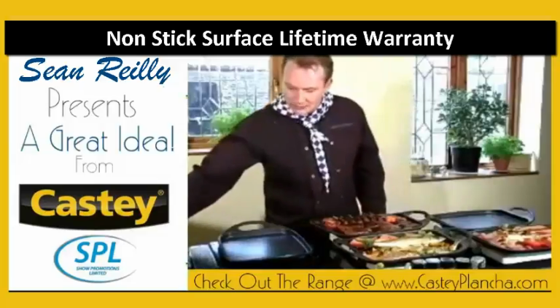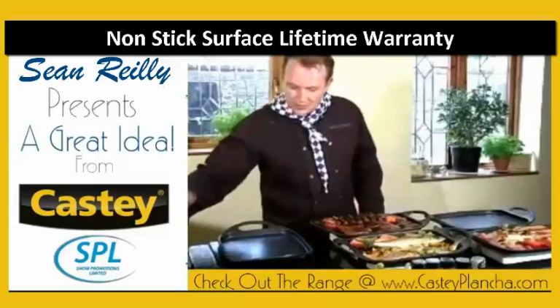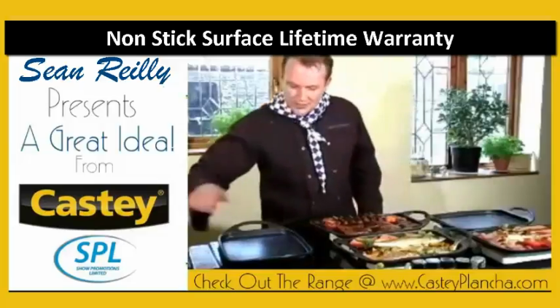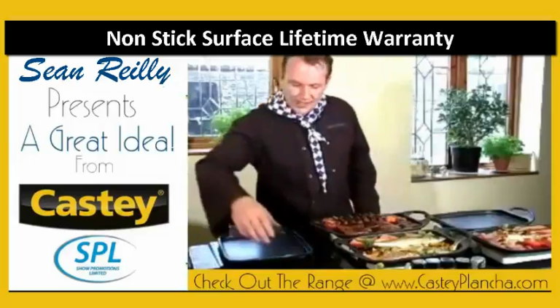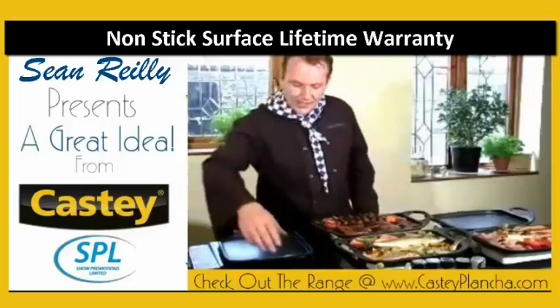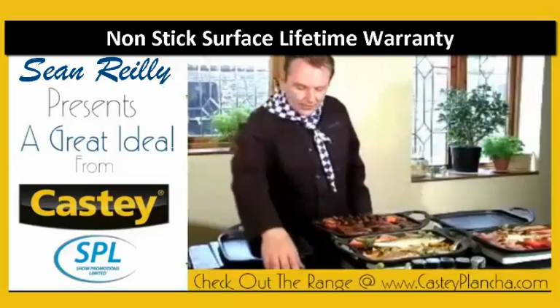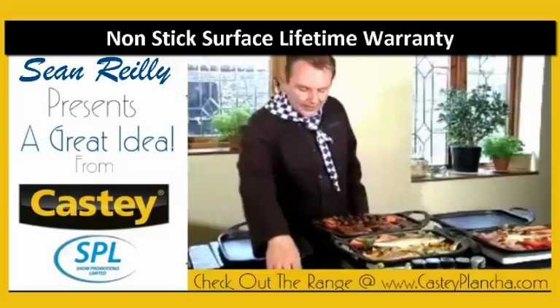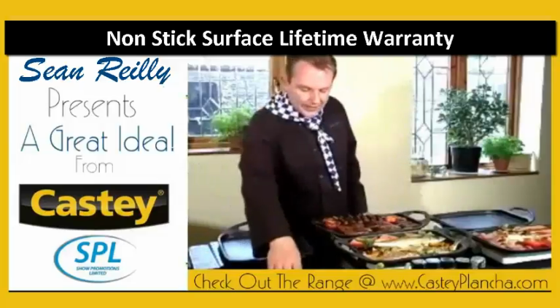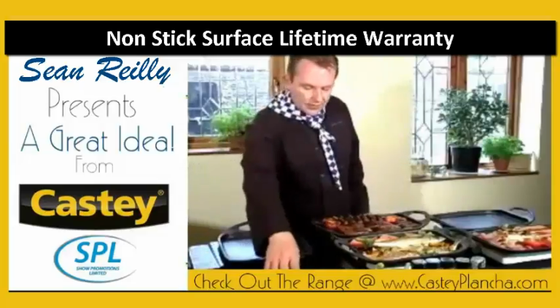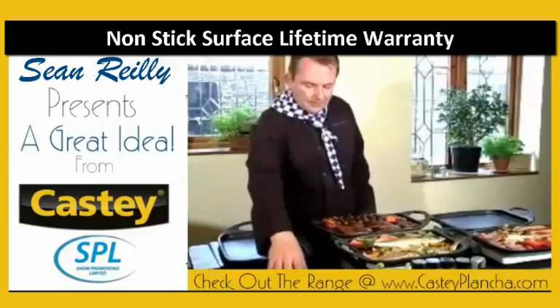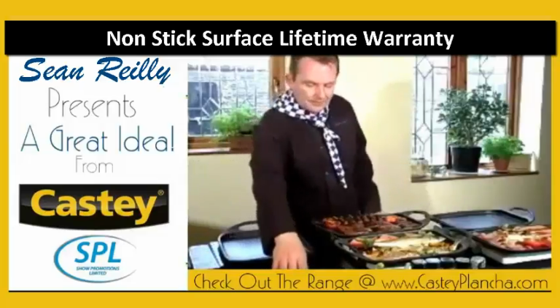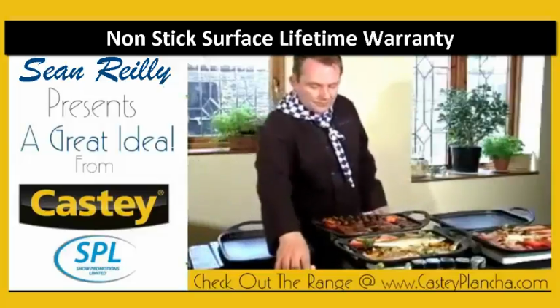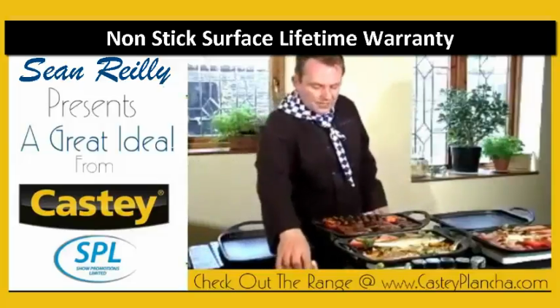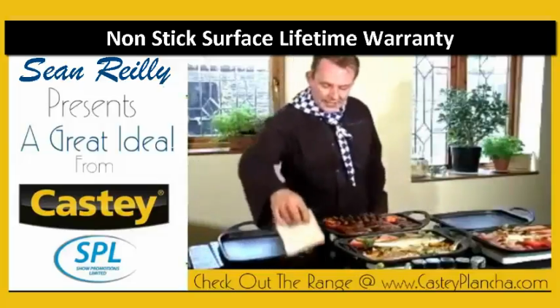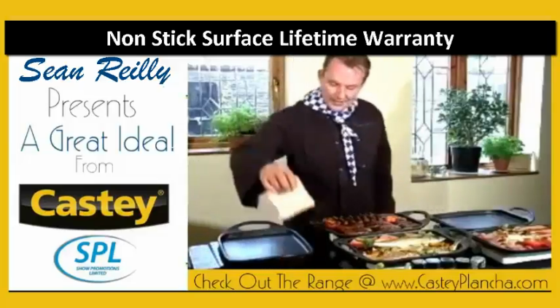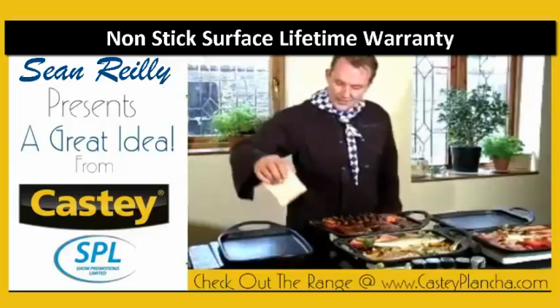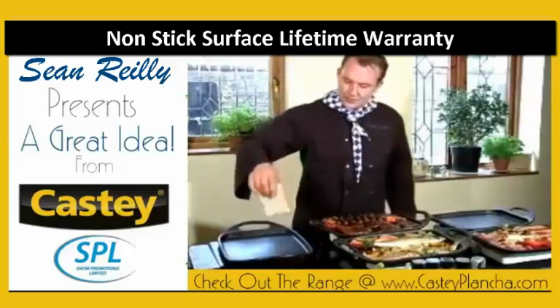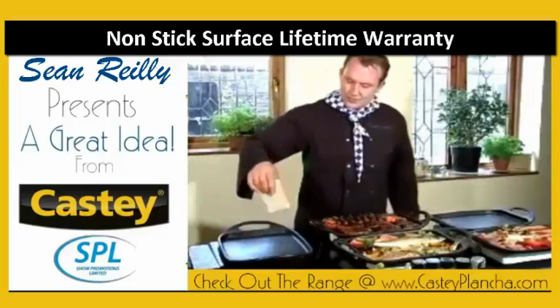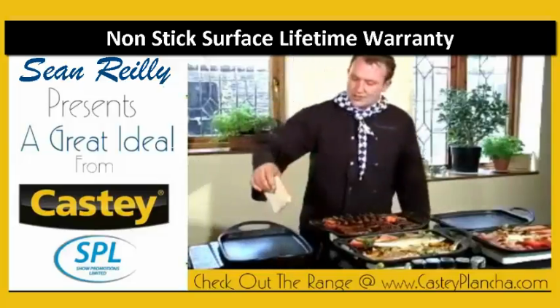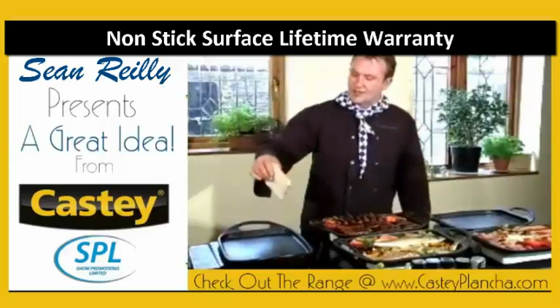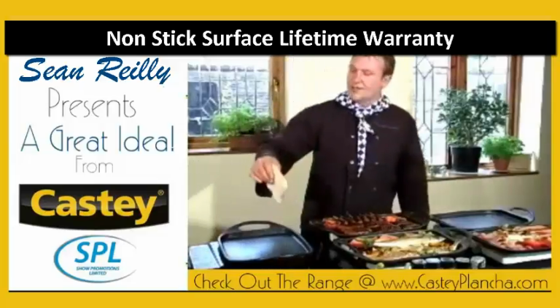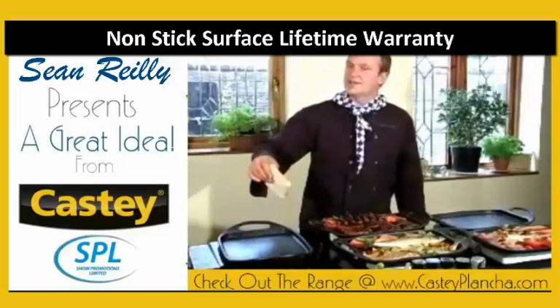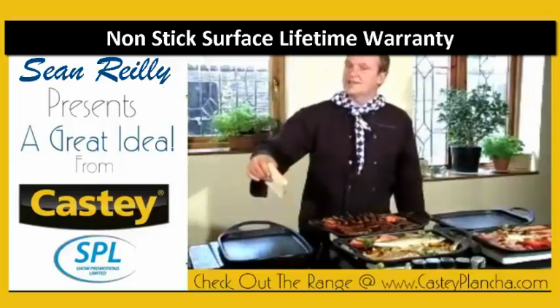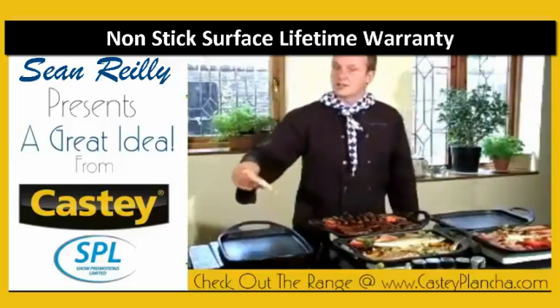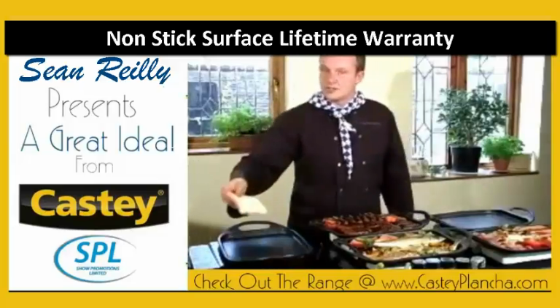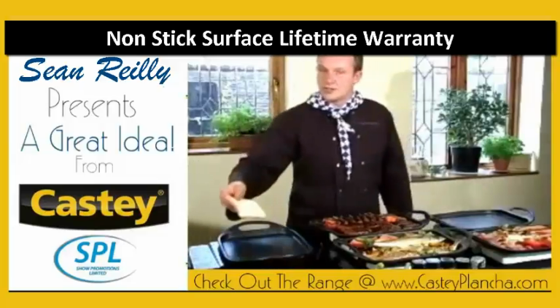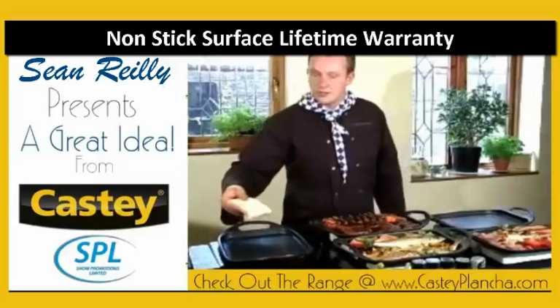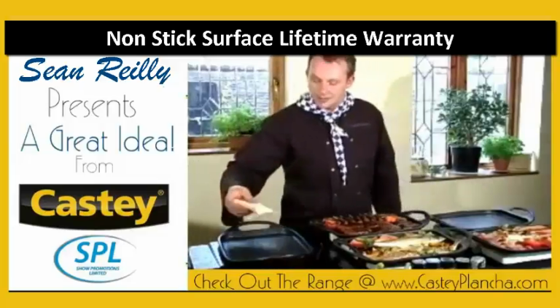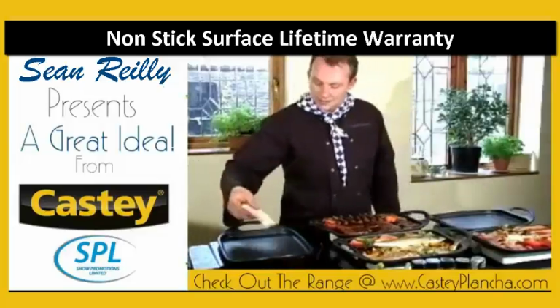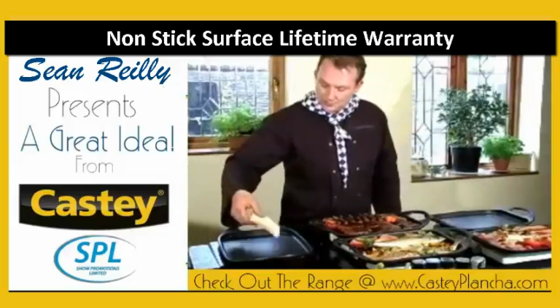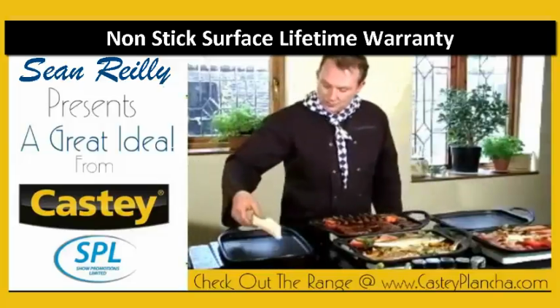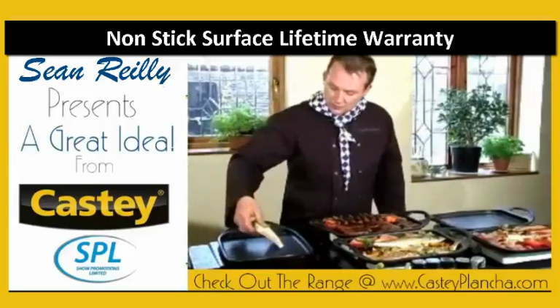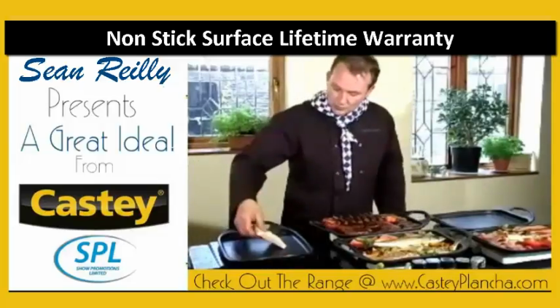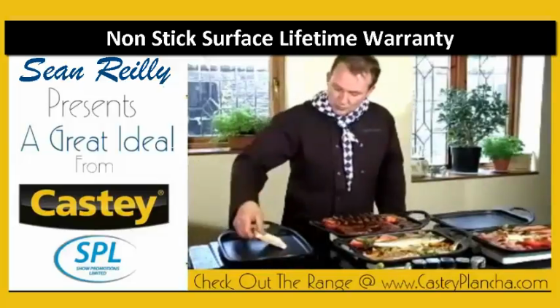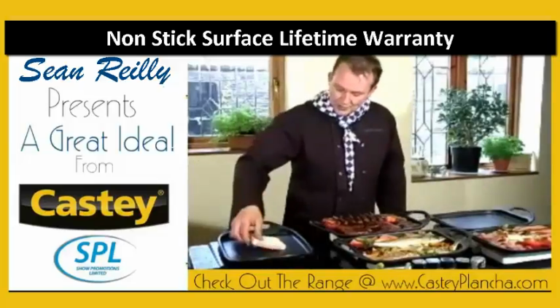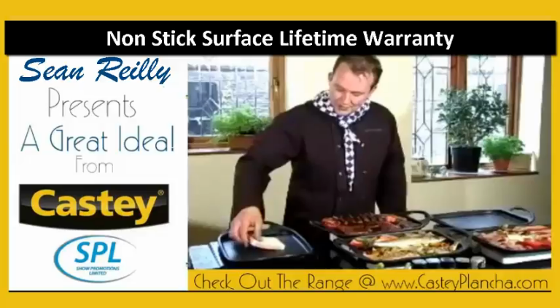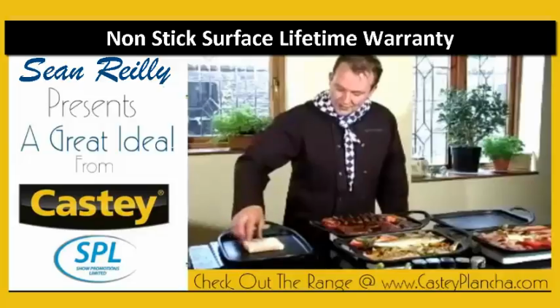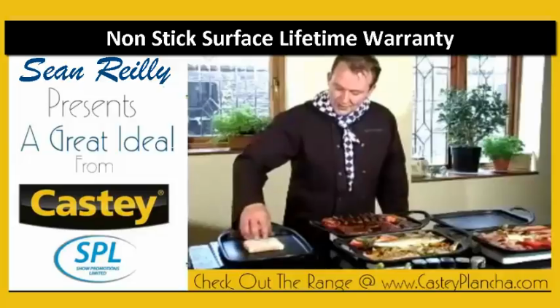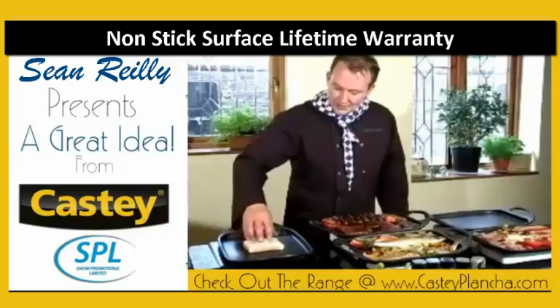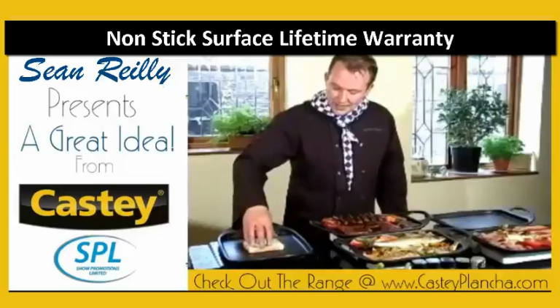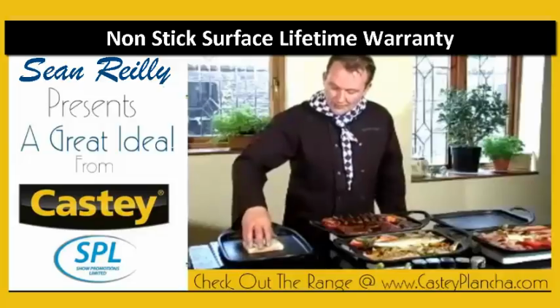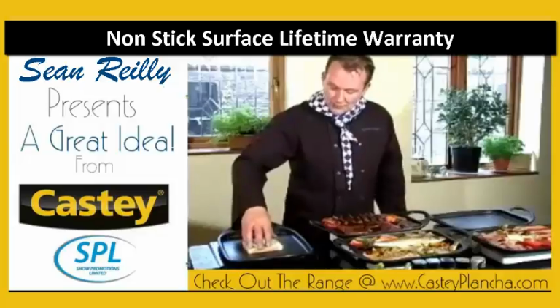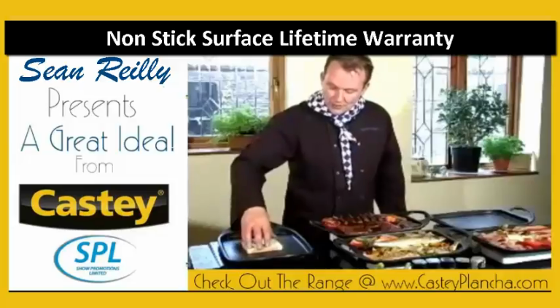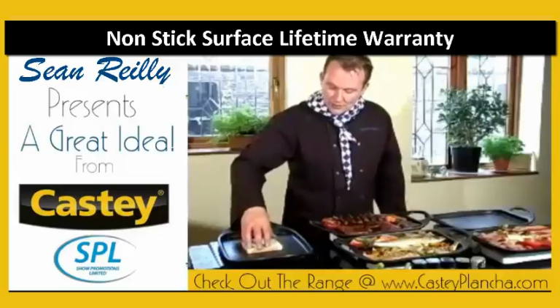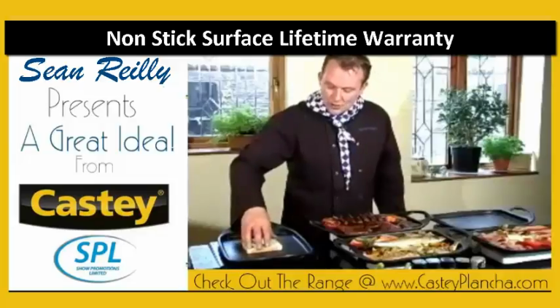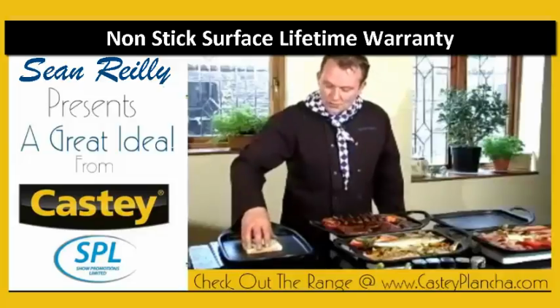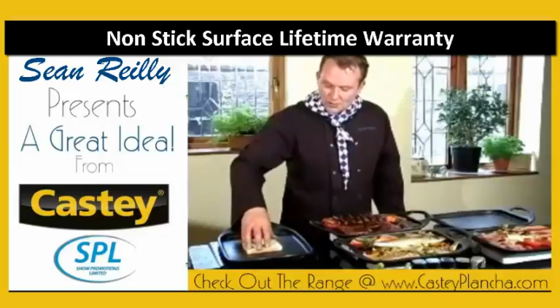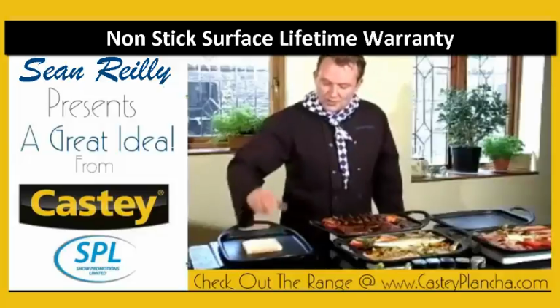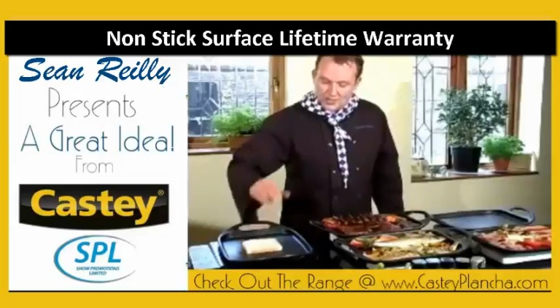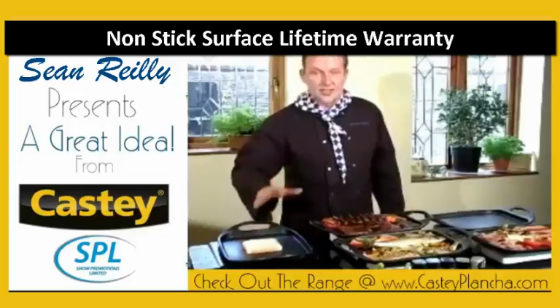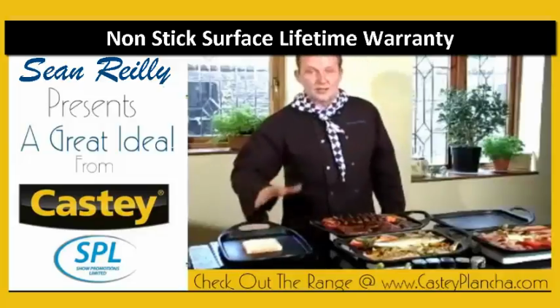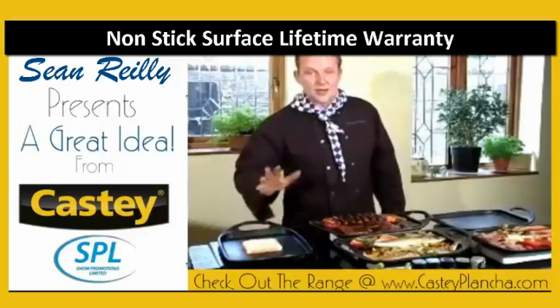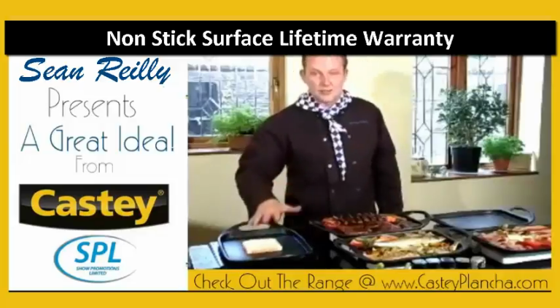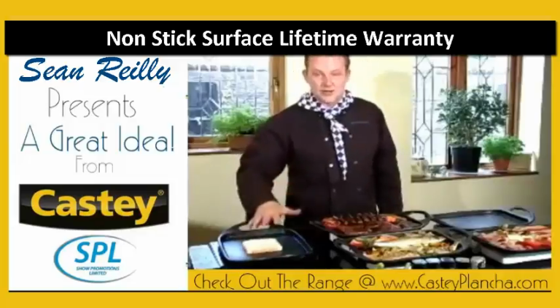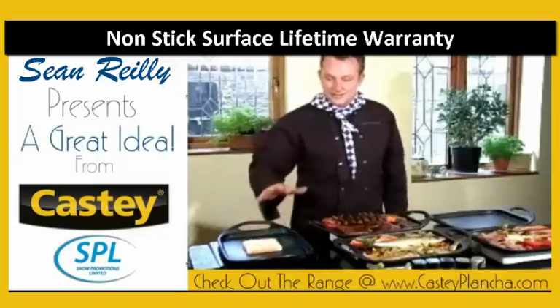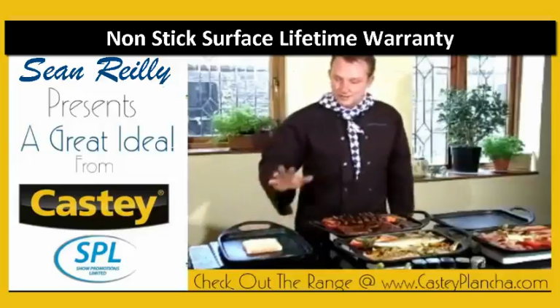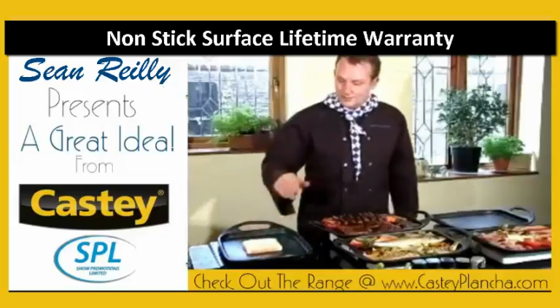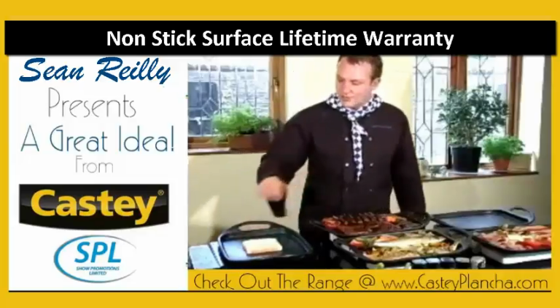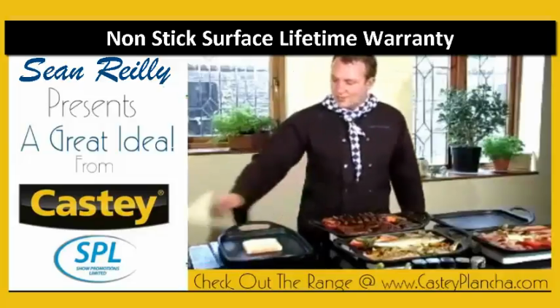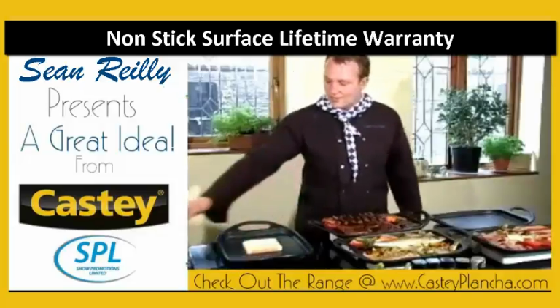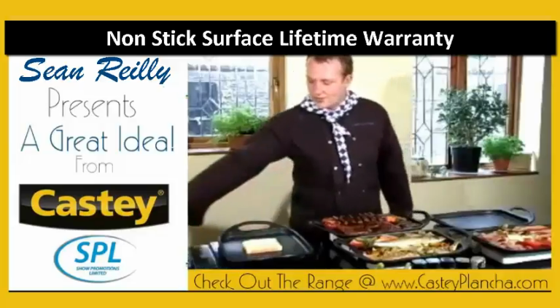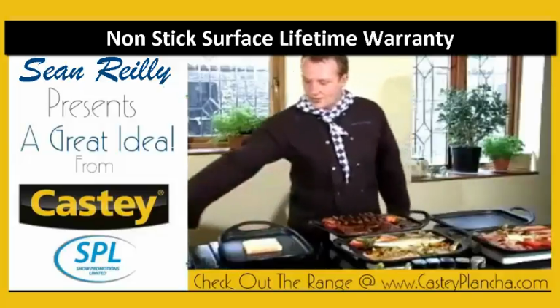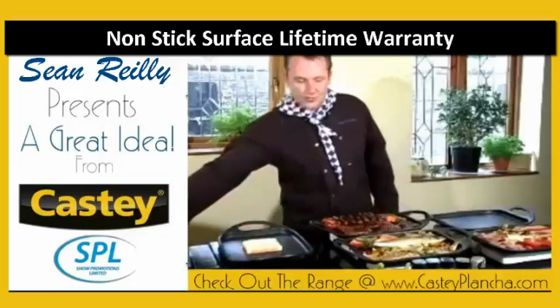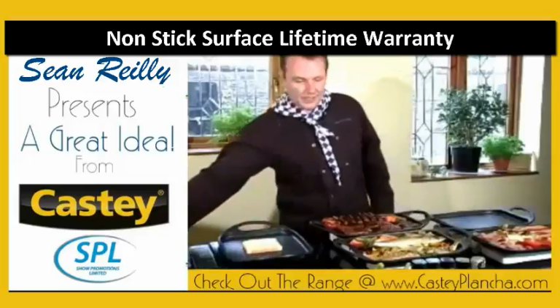I'm going to start on this one. It's on a little portable induction hob. I'm going to pop on a little bit of bread and let it cook away.